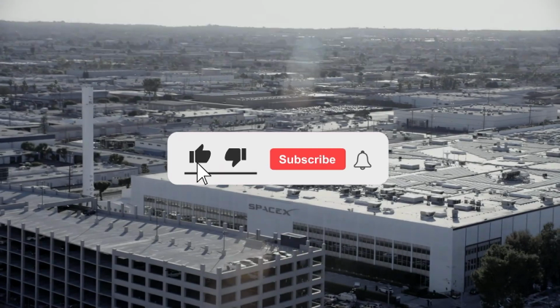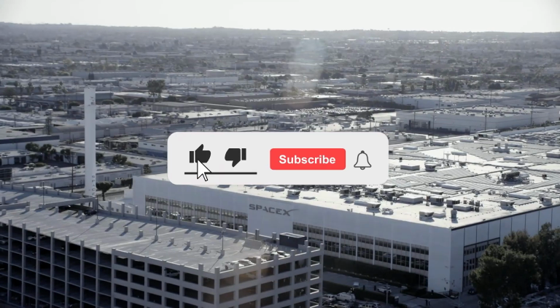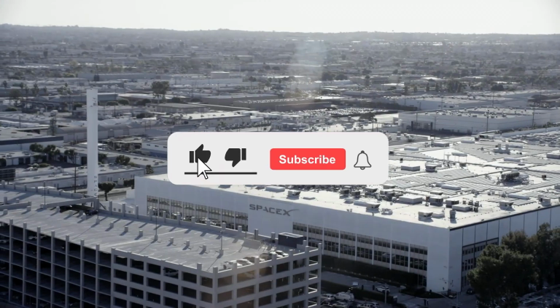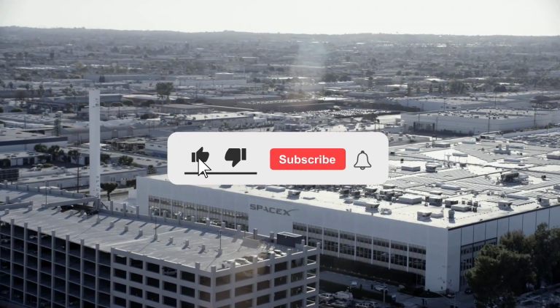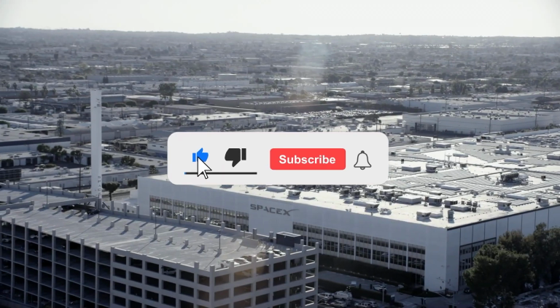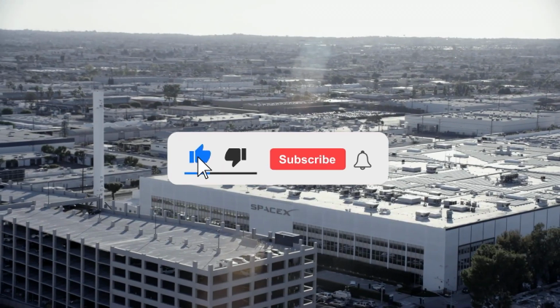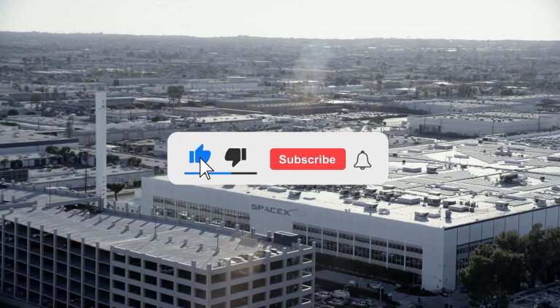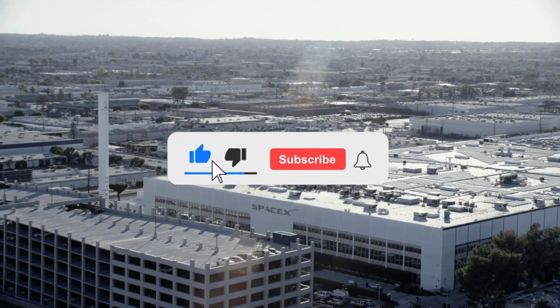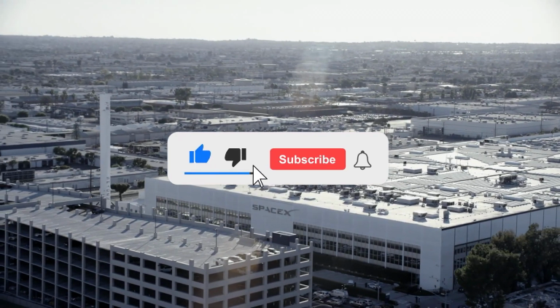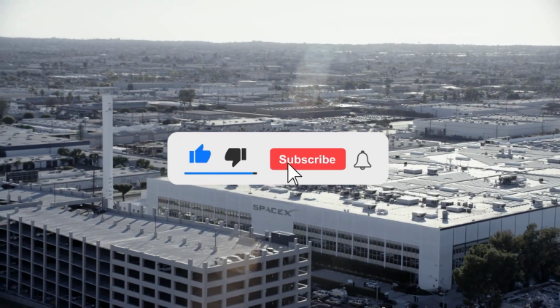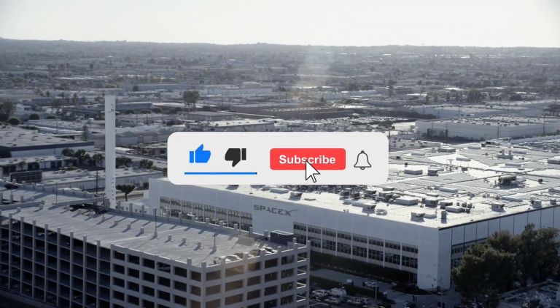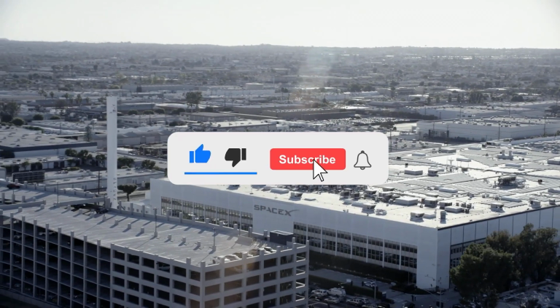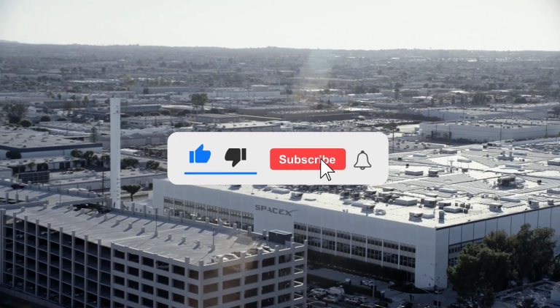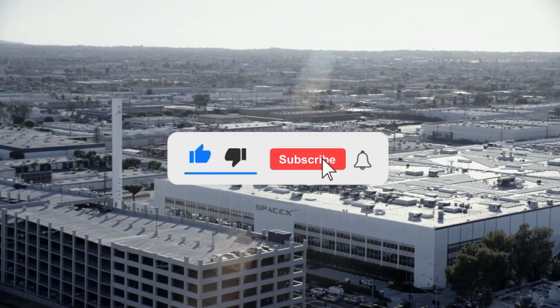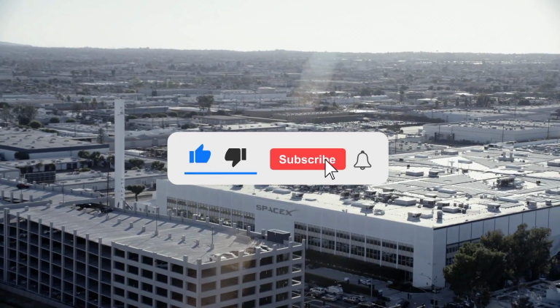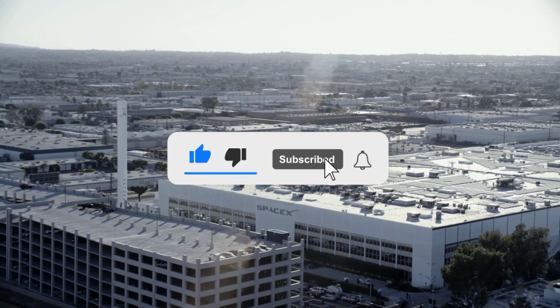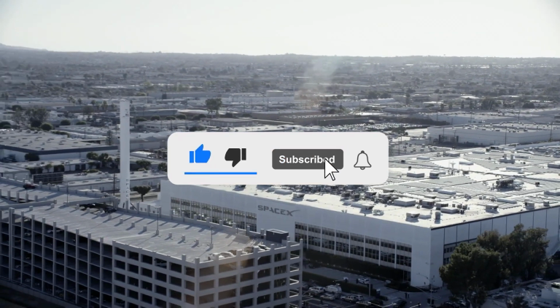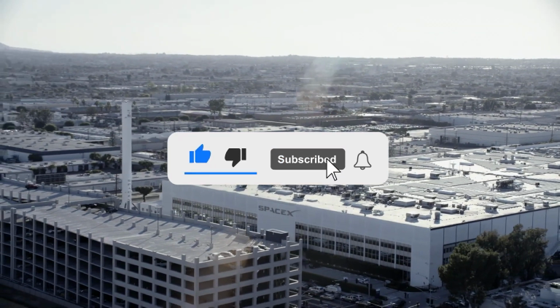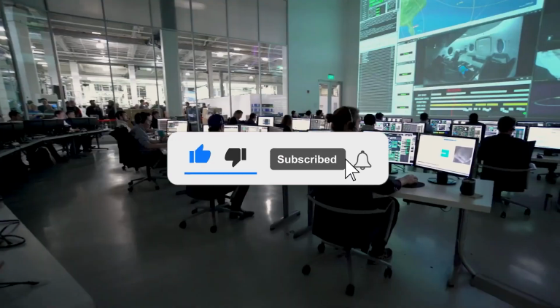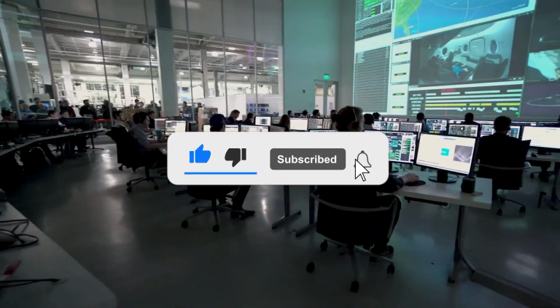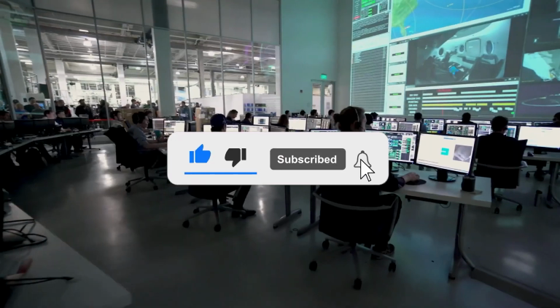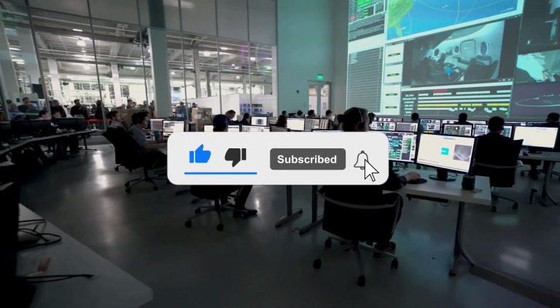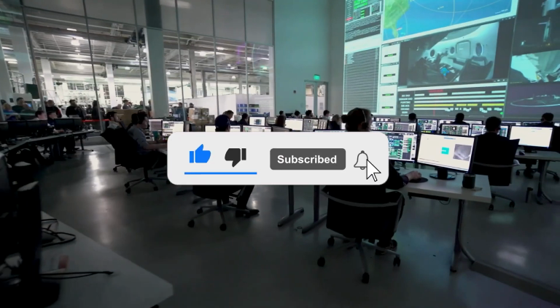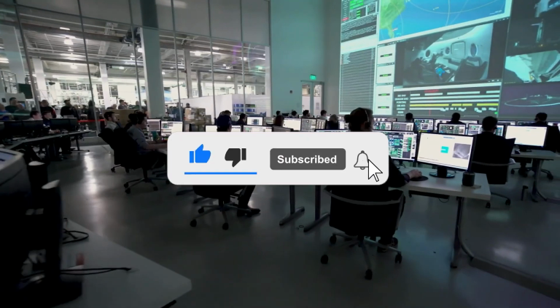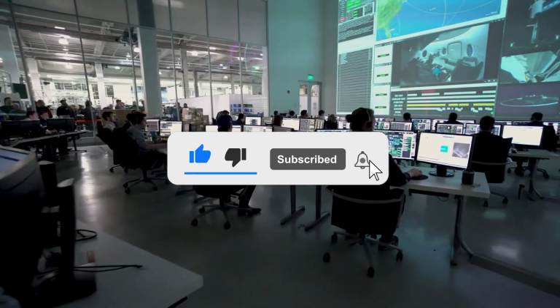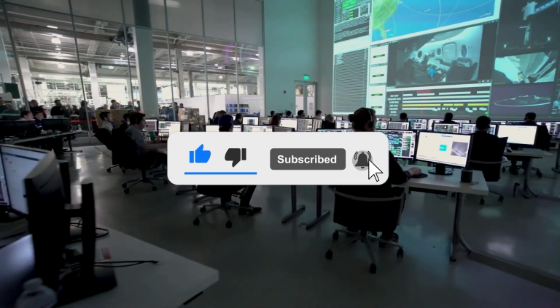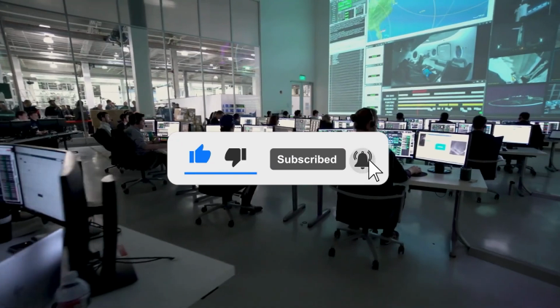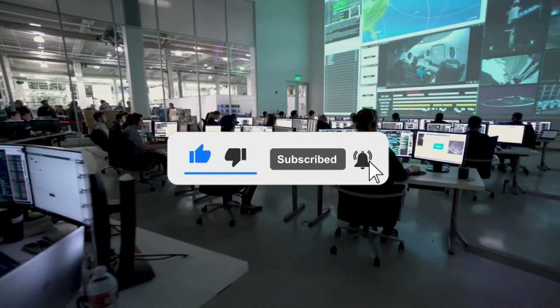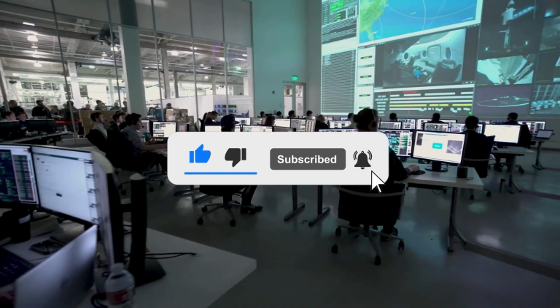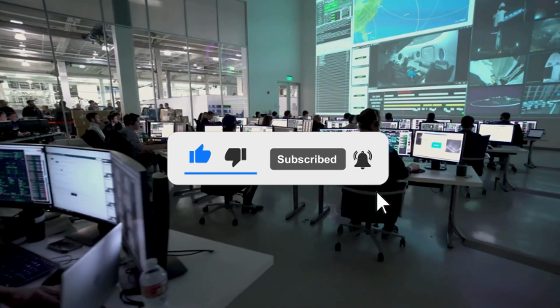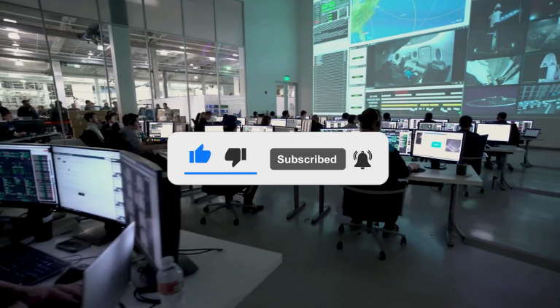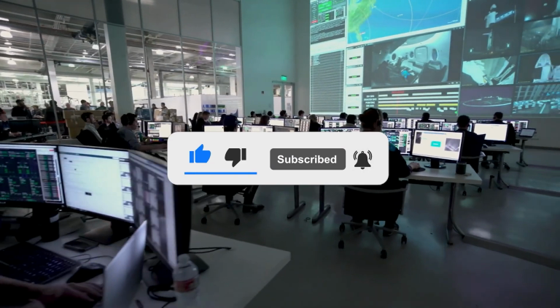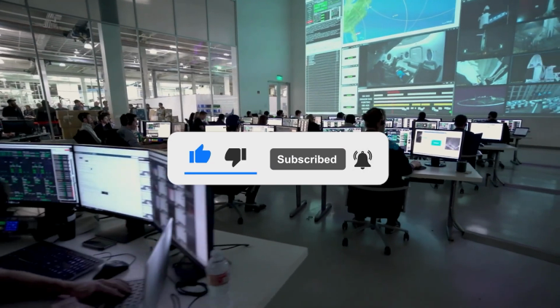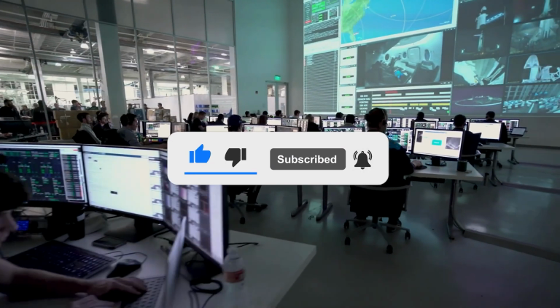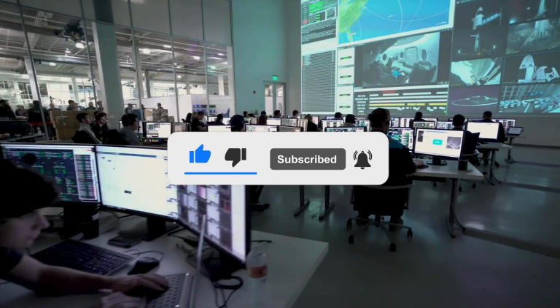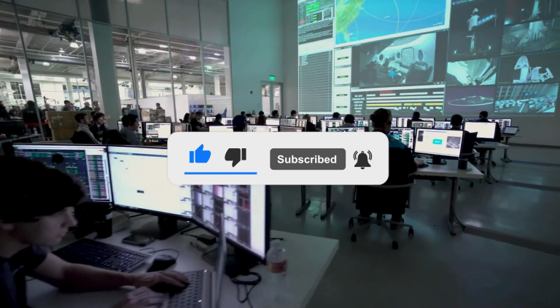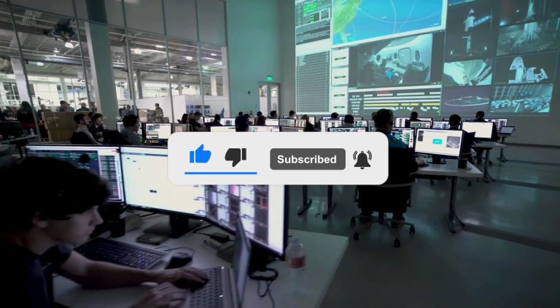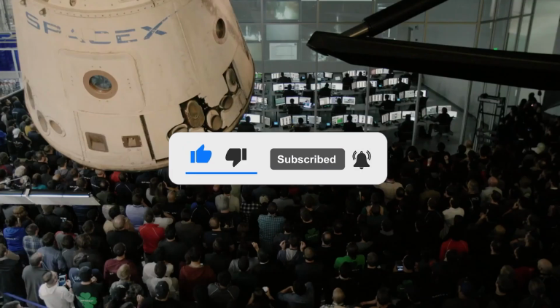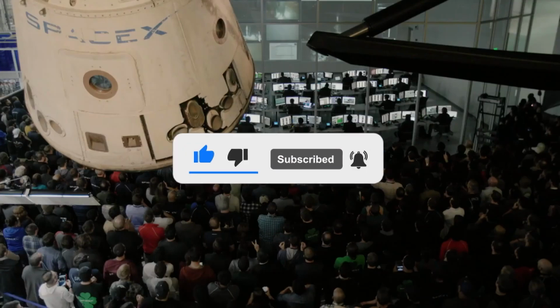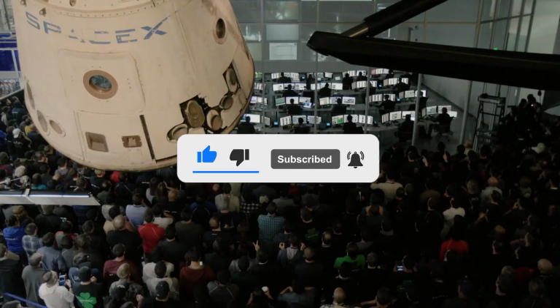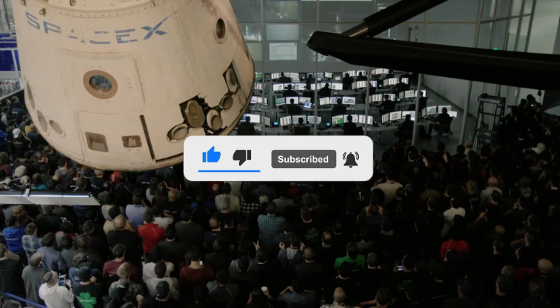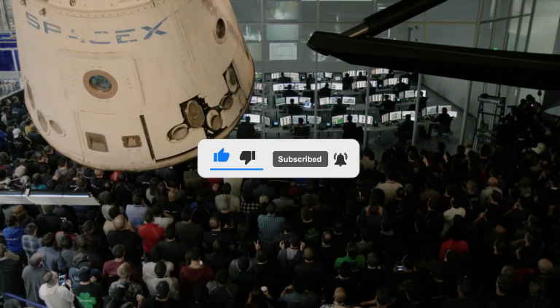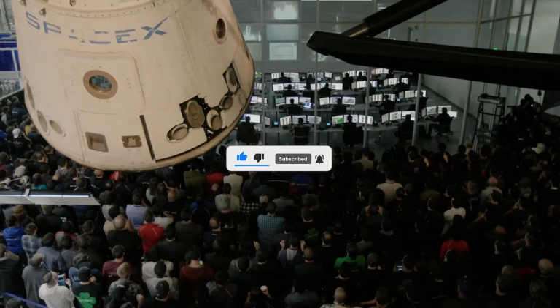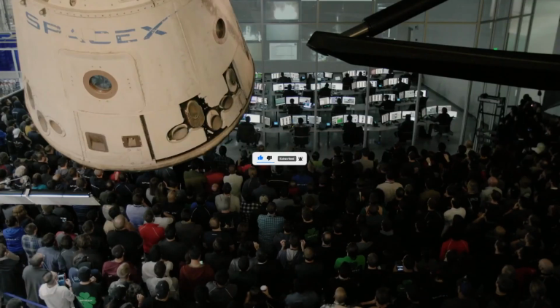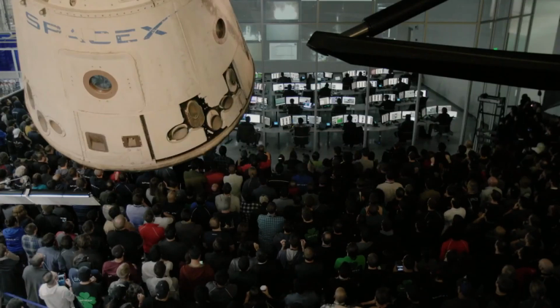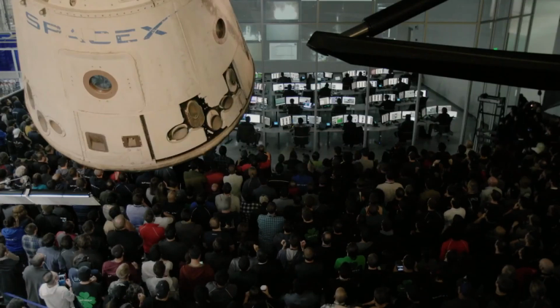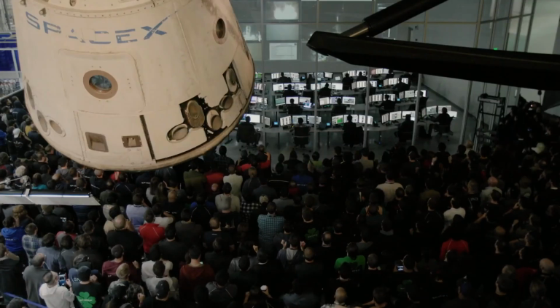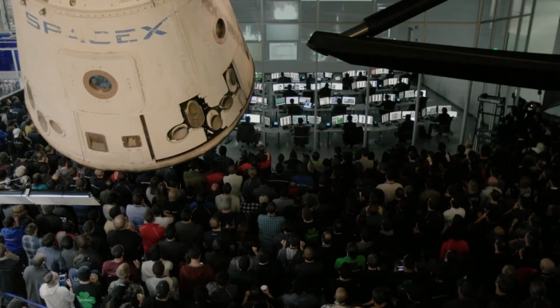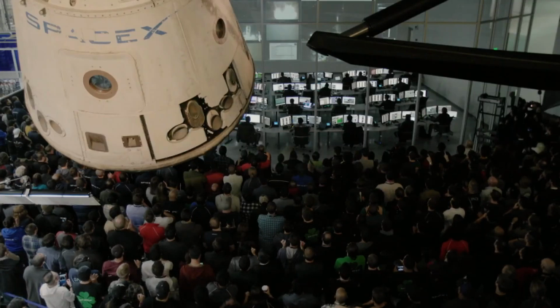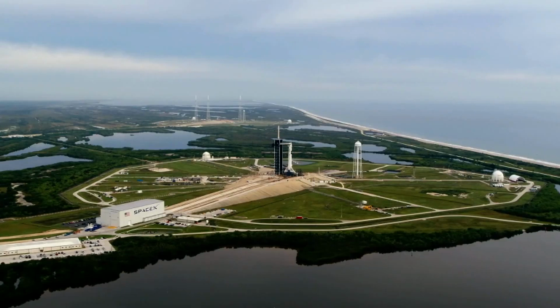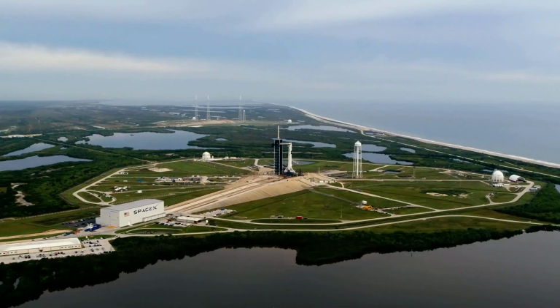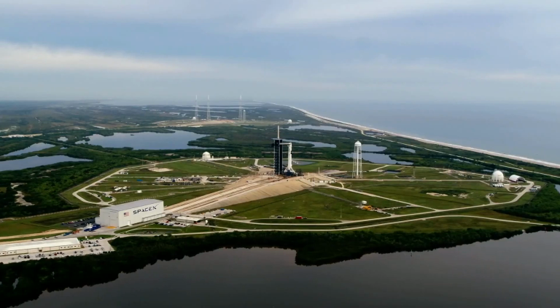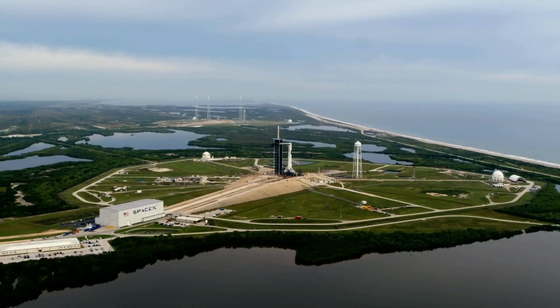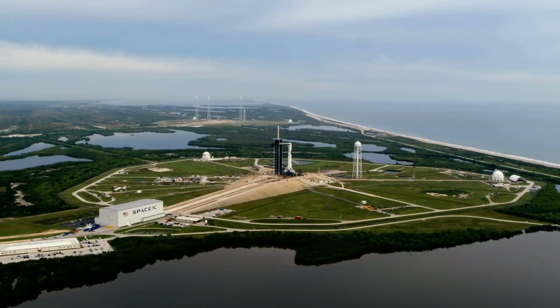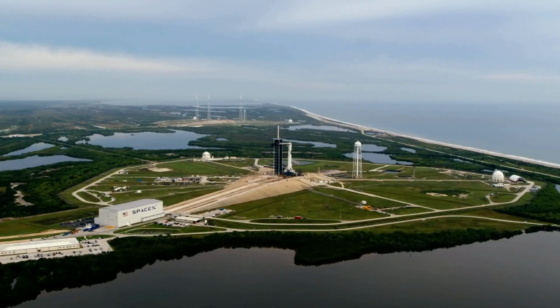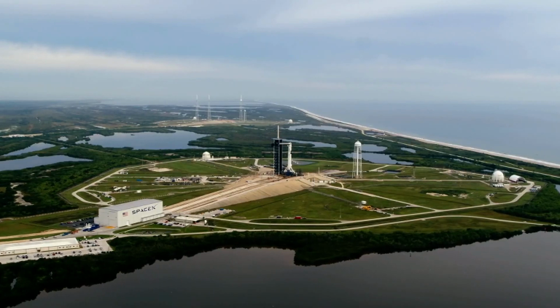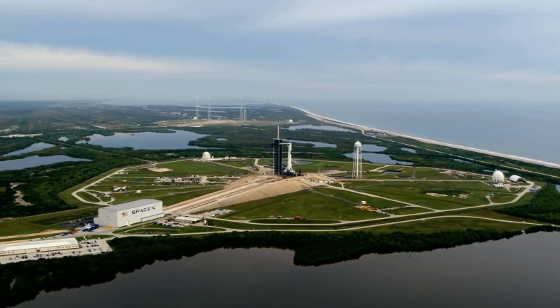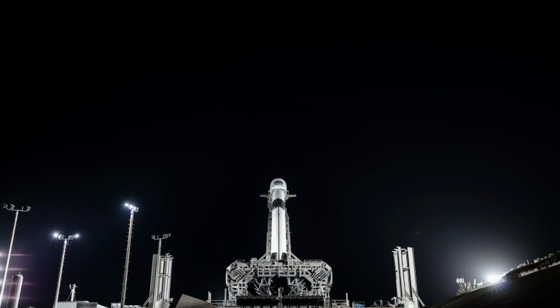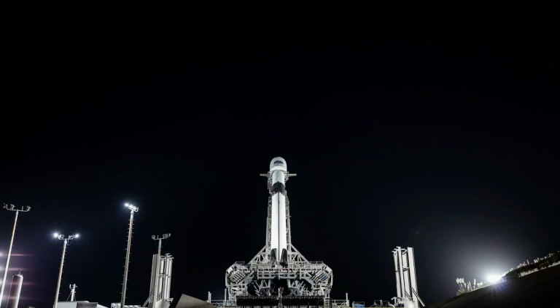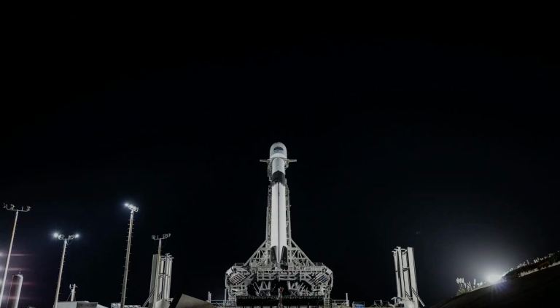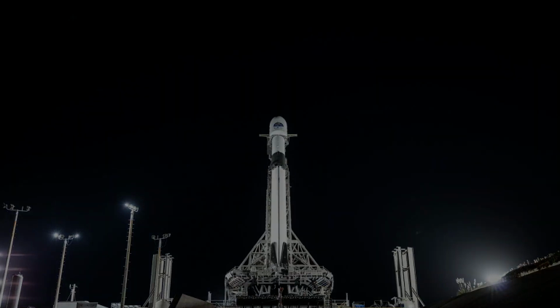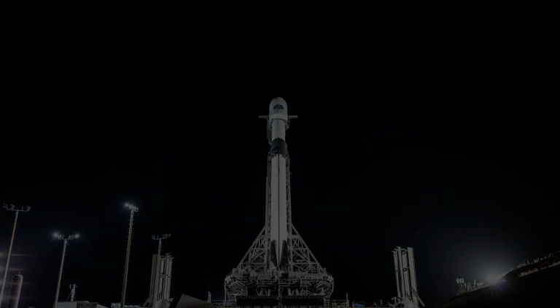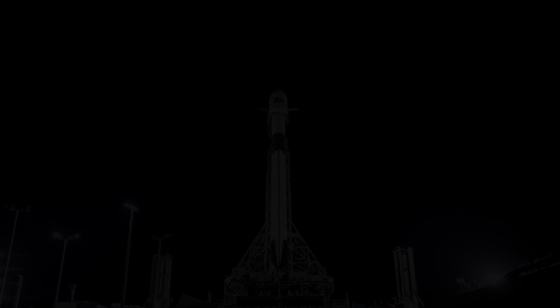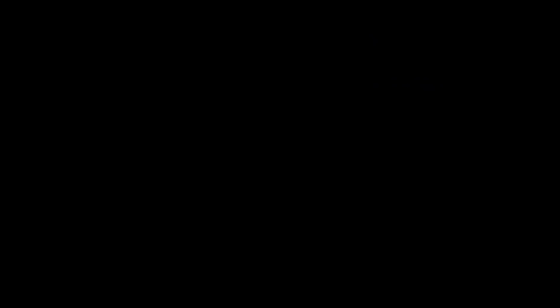Thanks for watching until the end. Subscribe and turn on notifications to see more videos like this one, and we'll catch you in the next one. Take care.